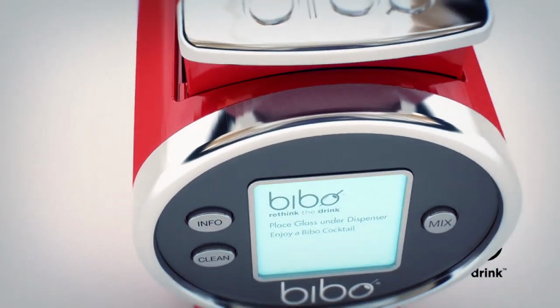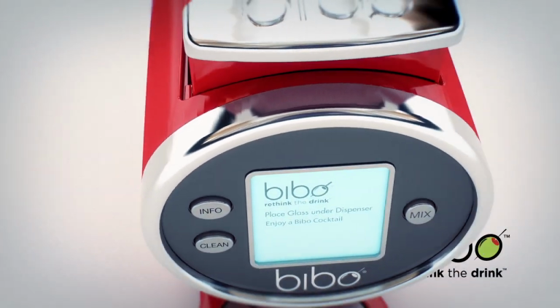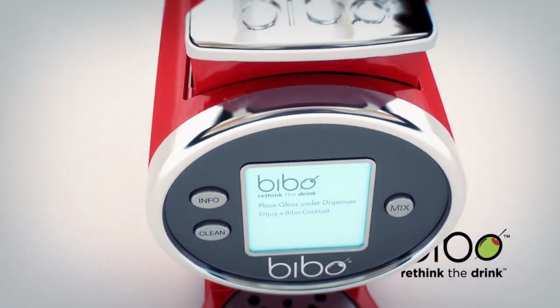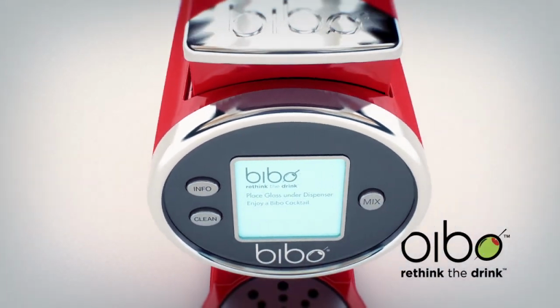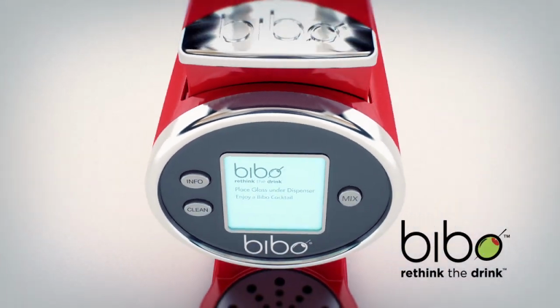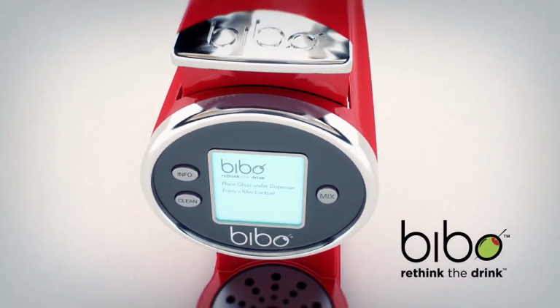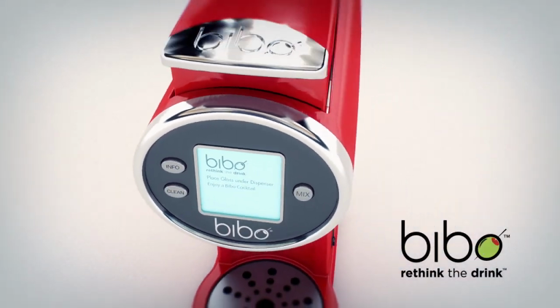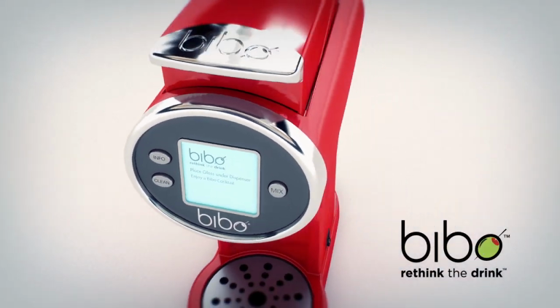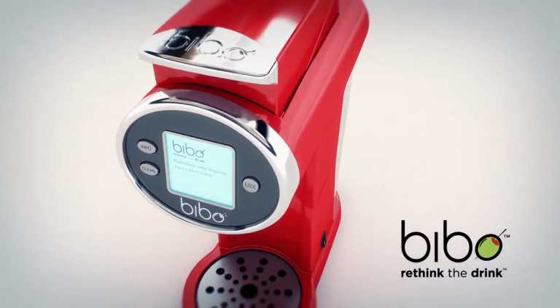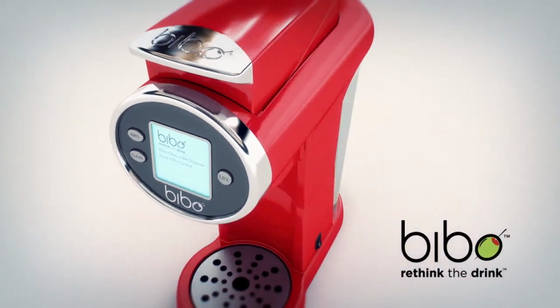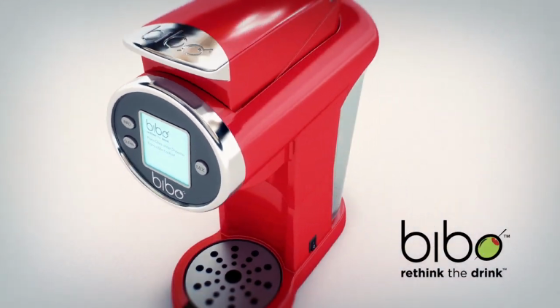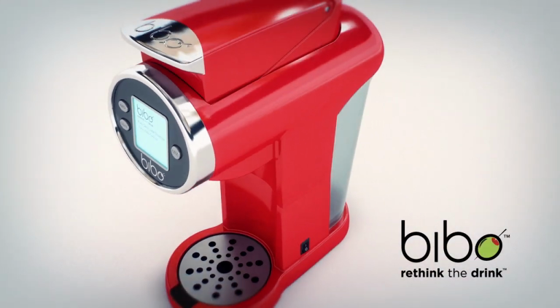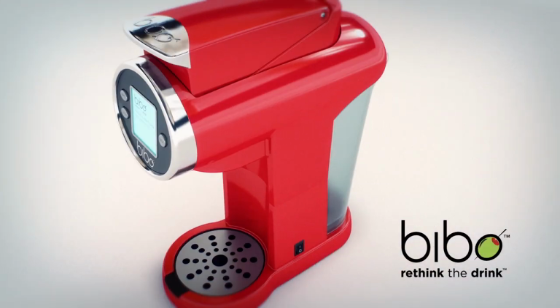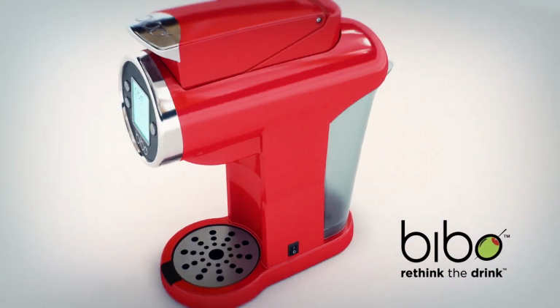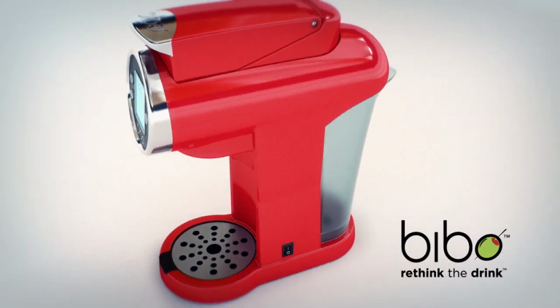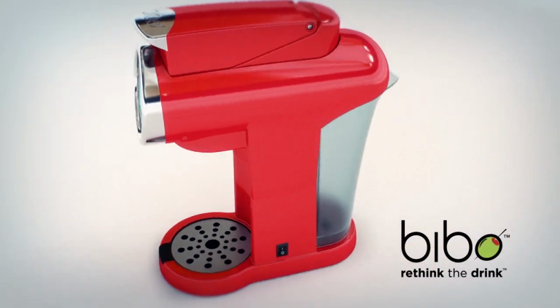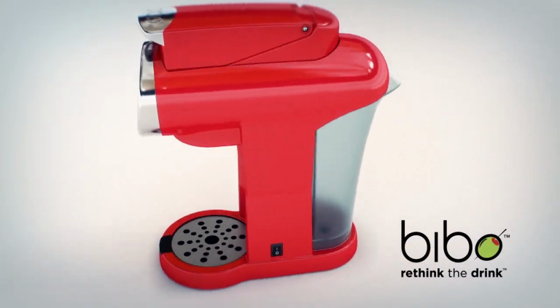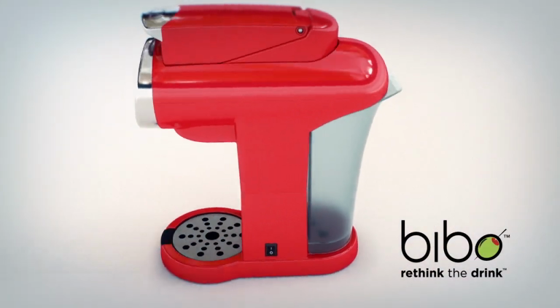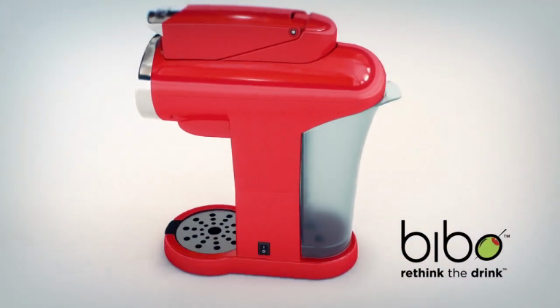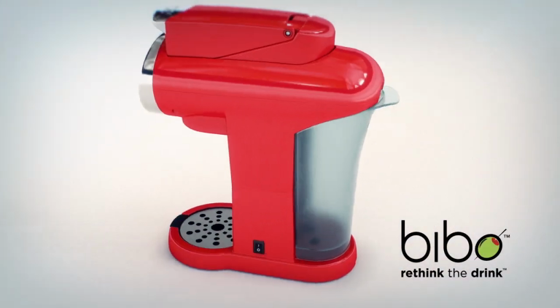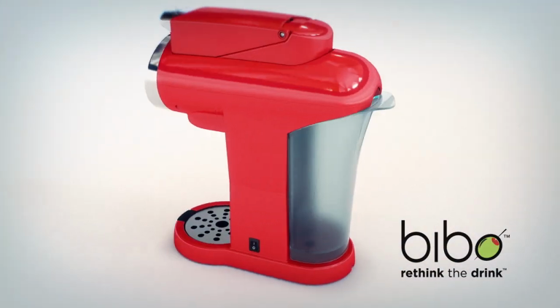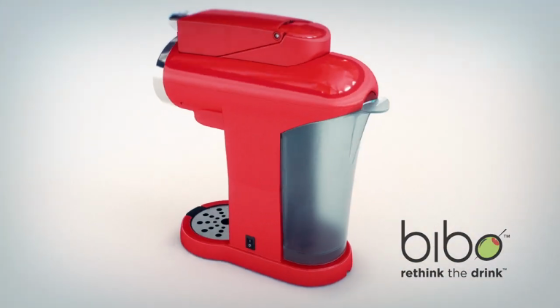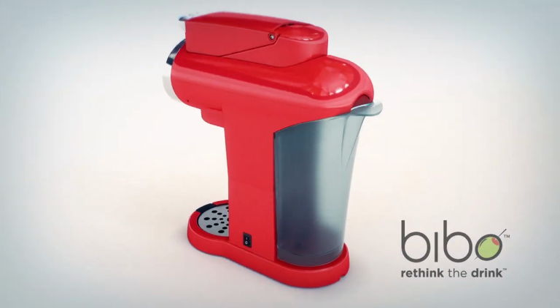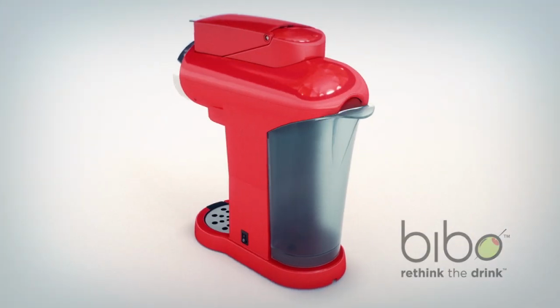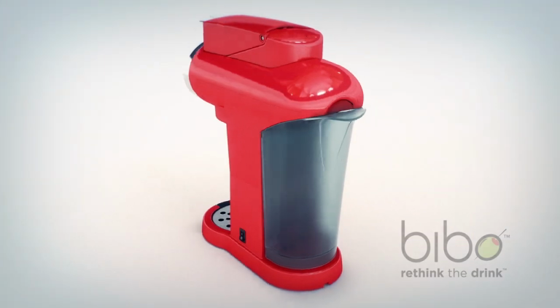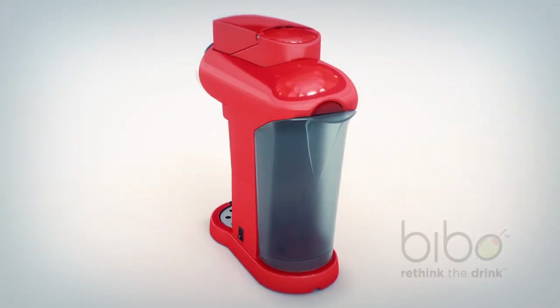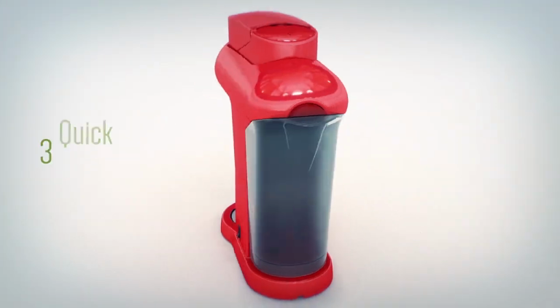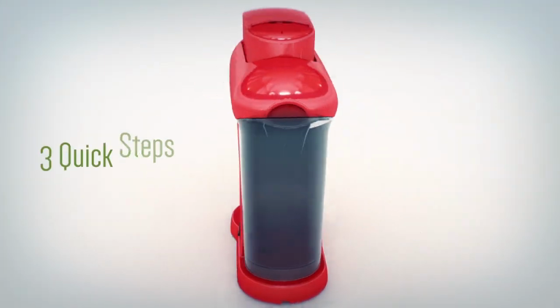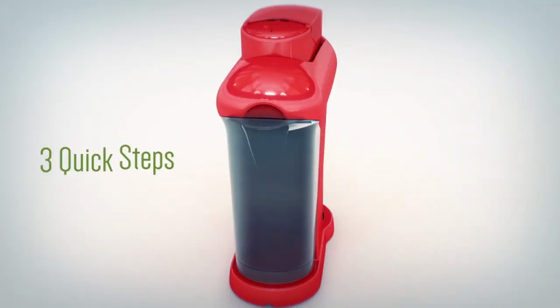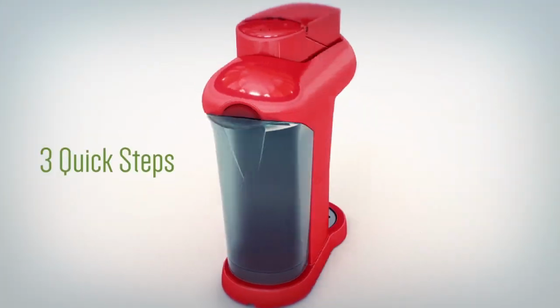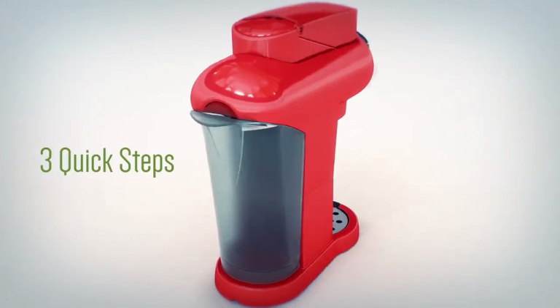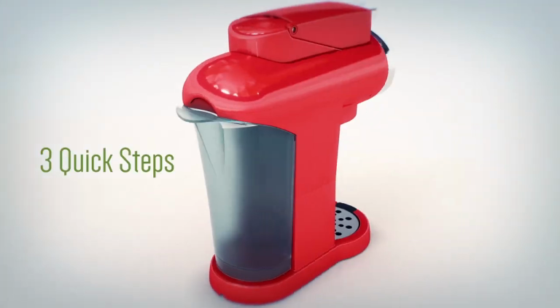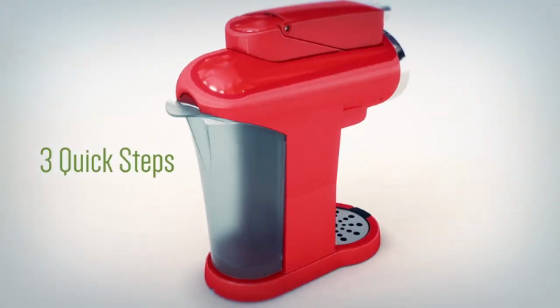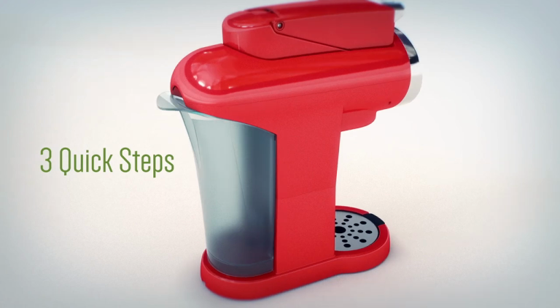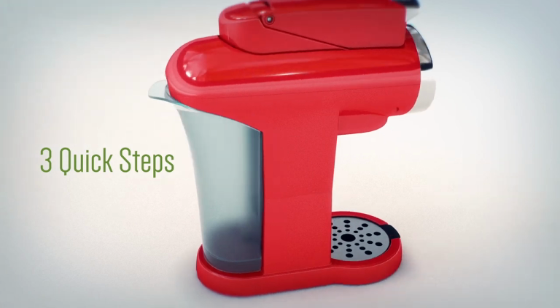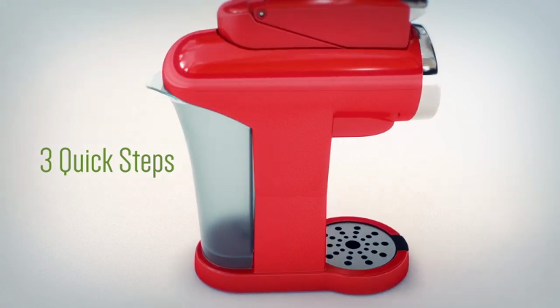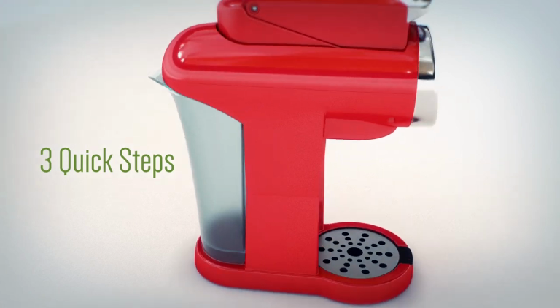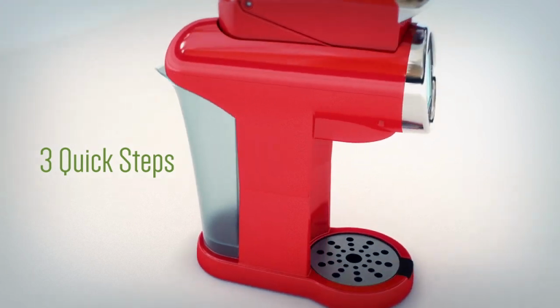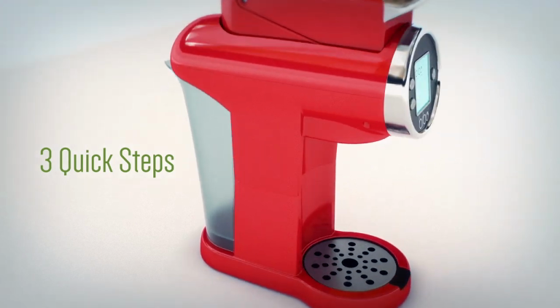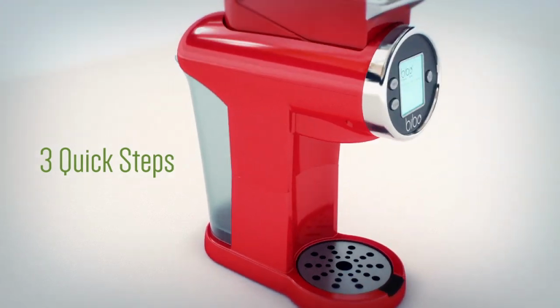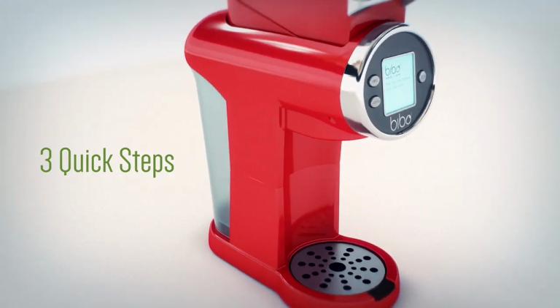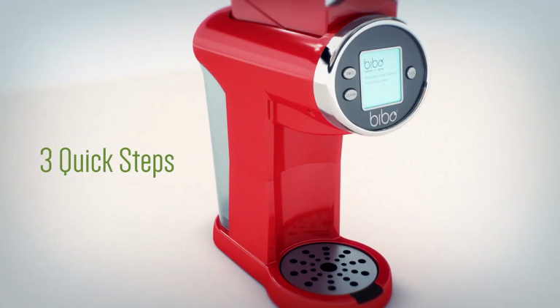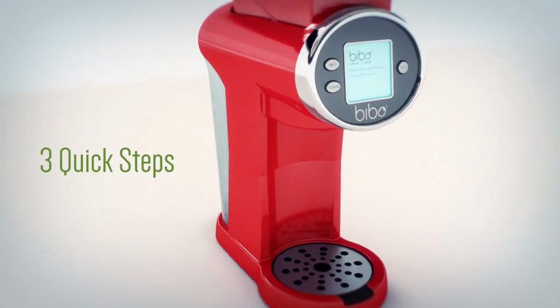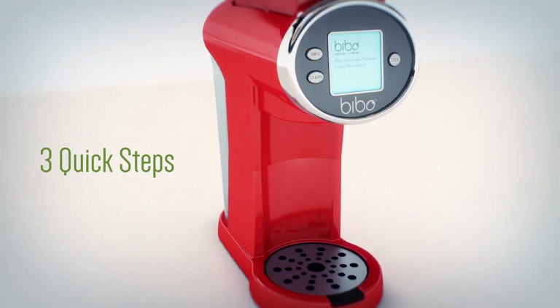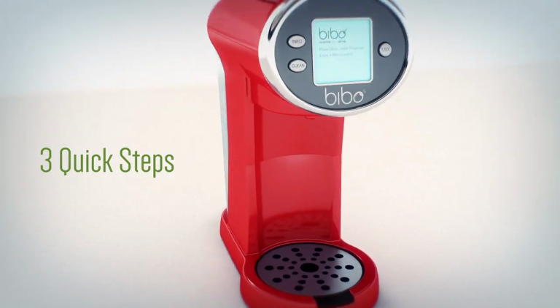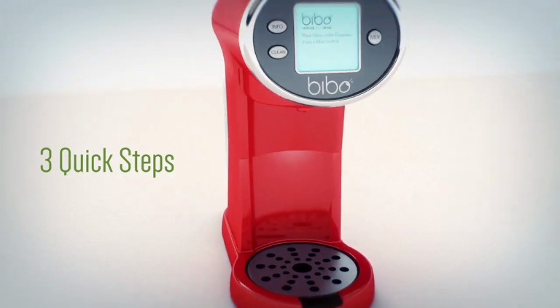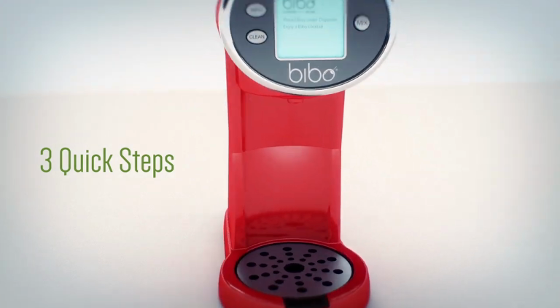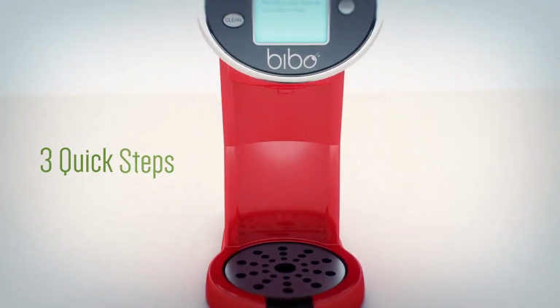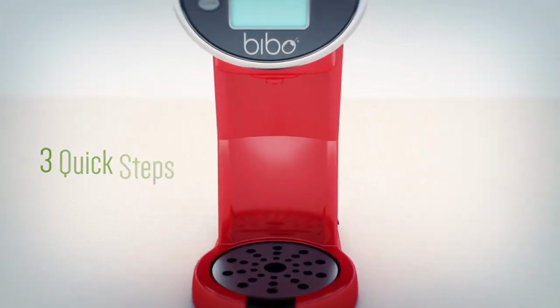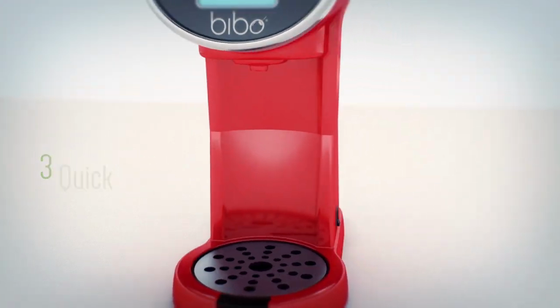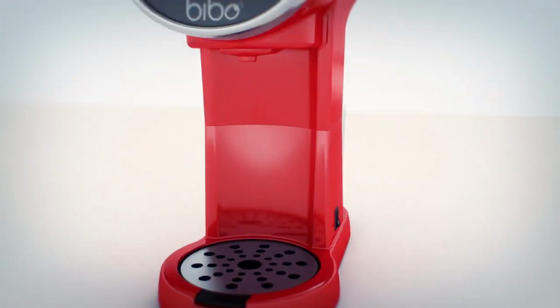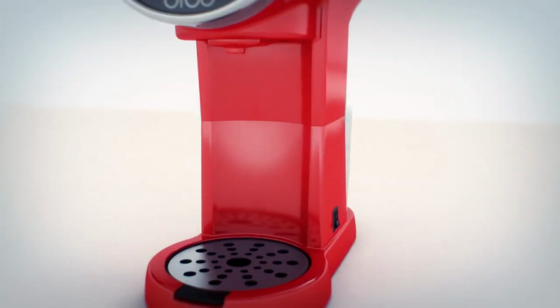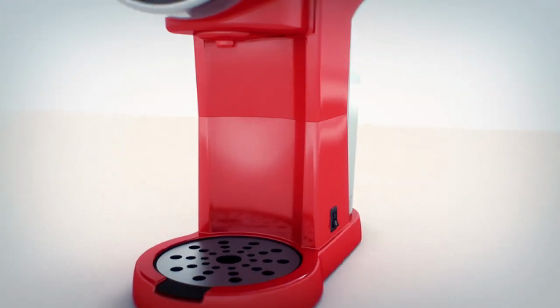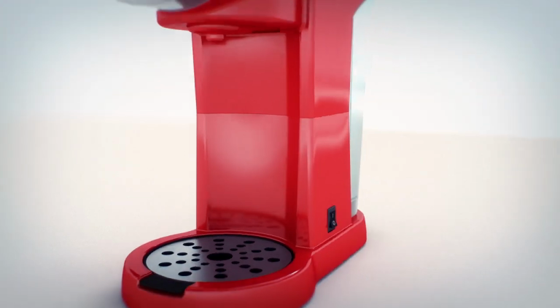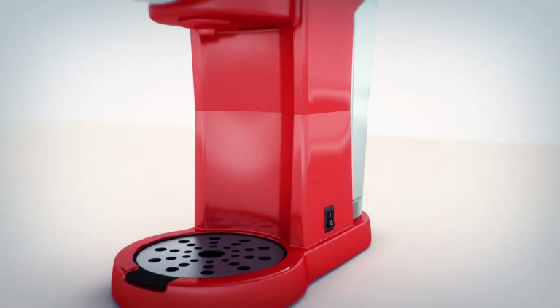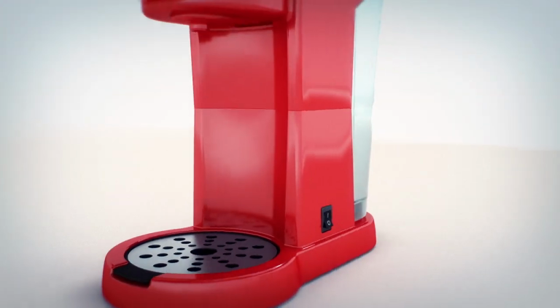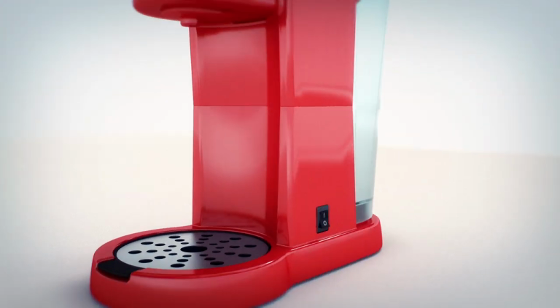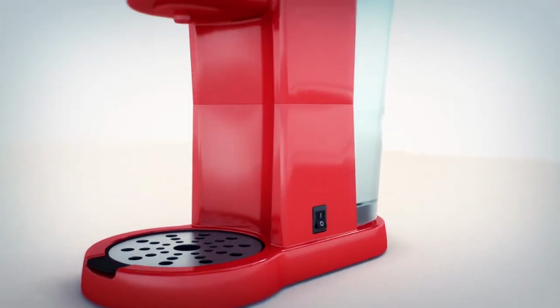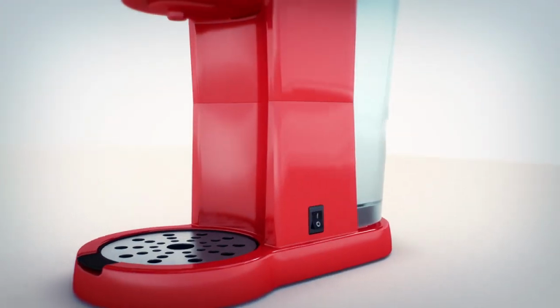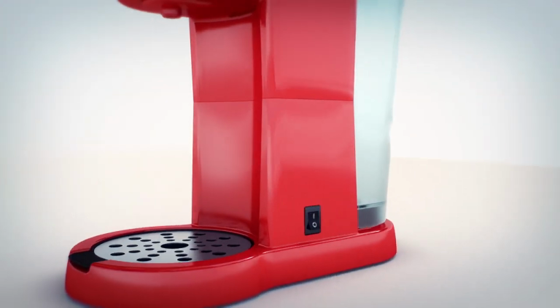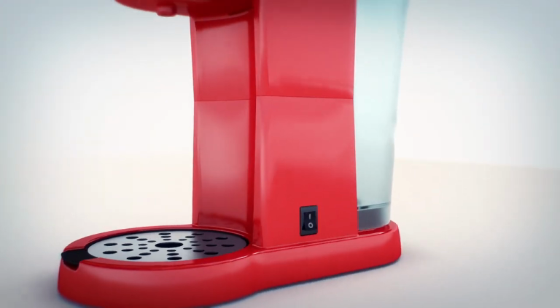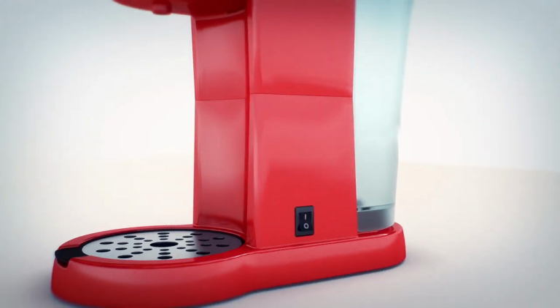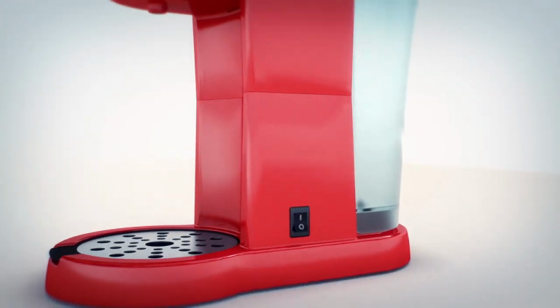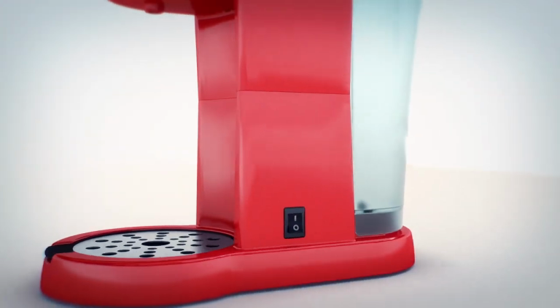Bebo is the solution for your cocktail cravings. In a few quick steps, you can enjoy a delicious creation.